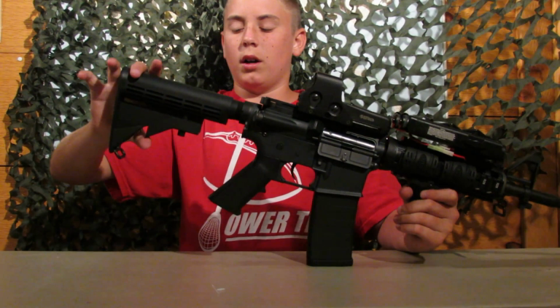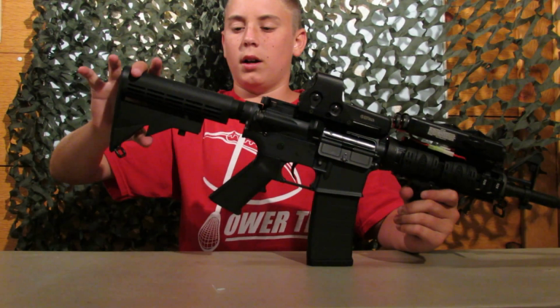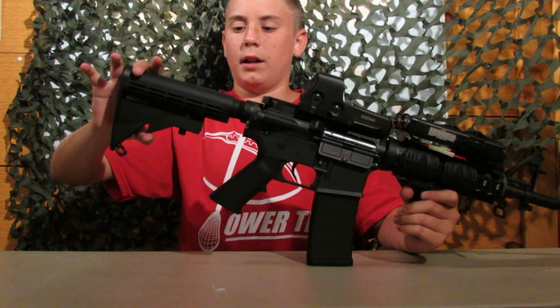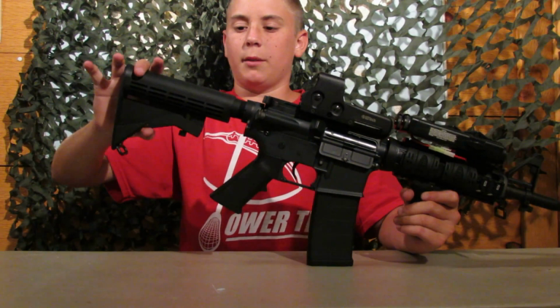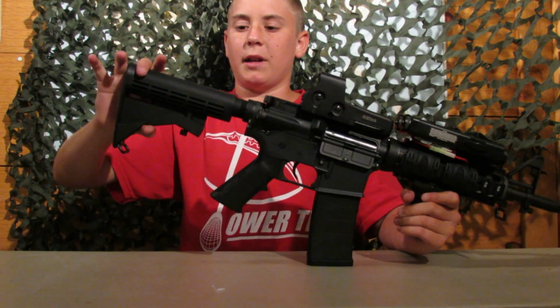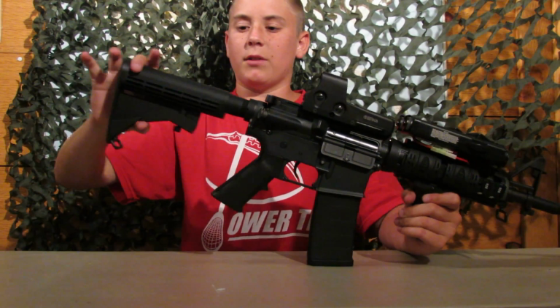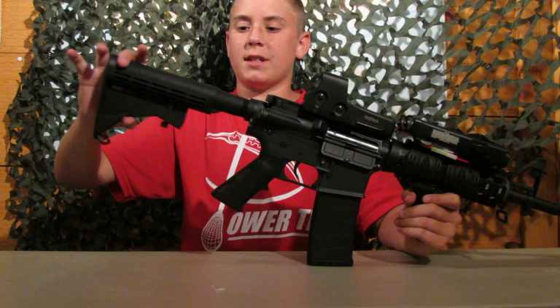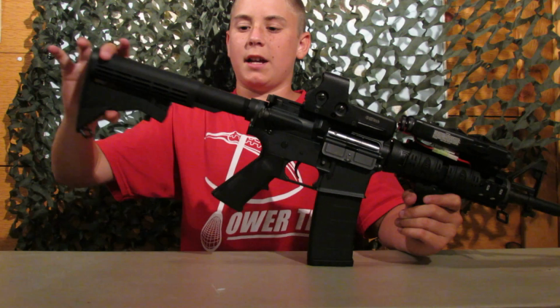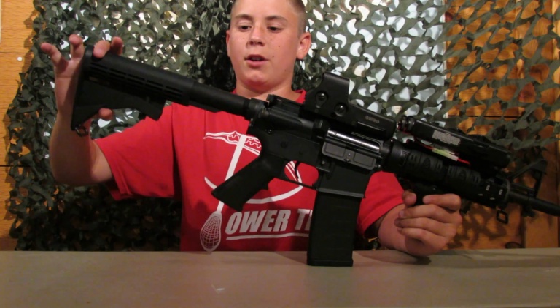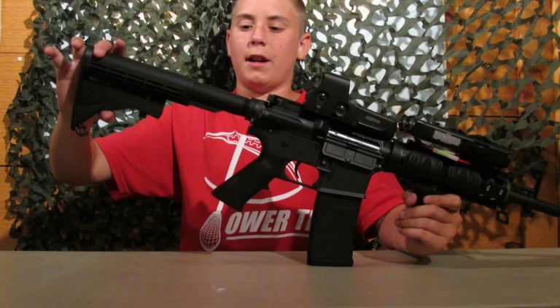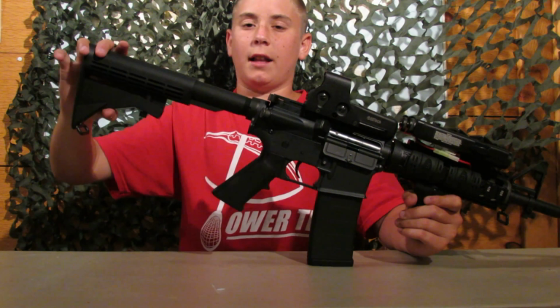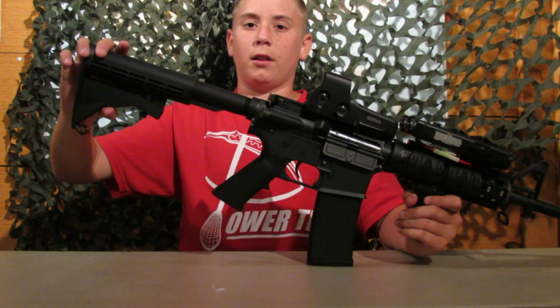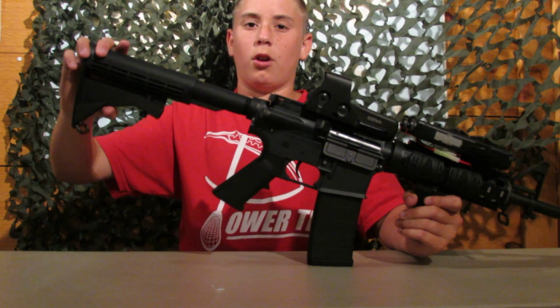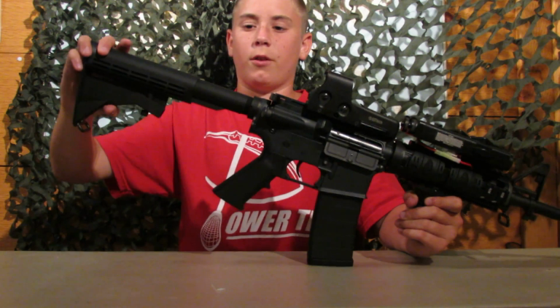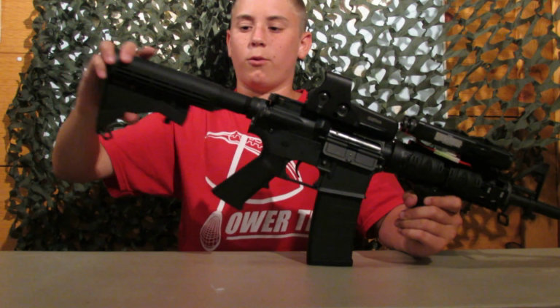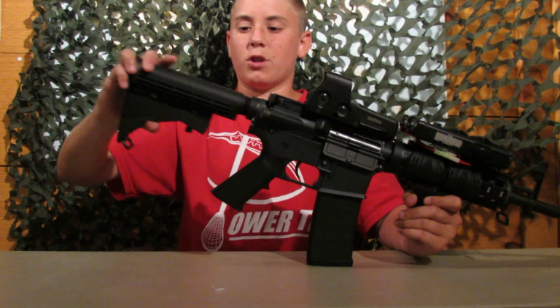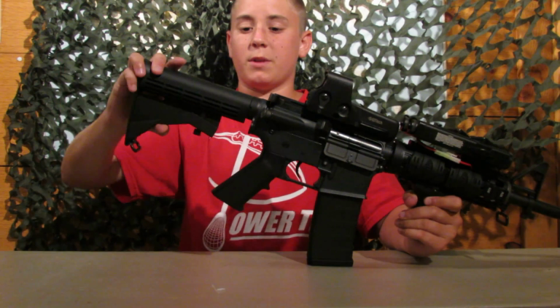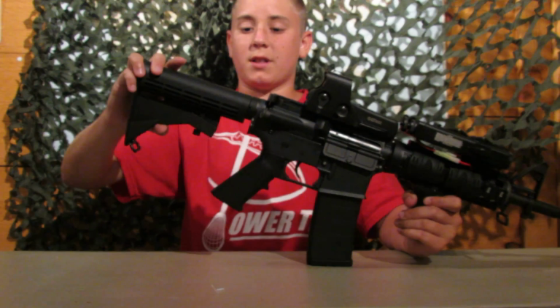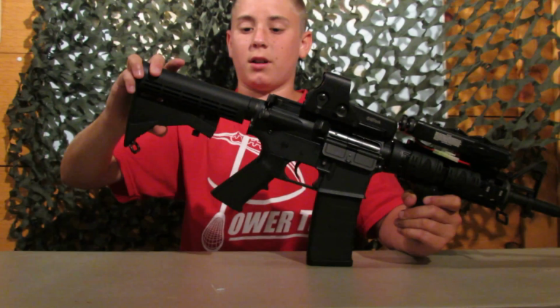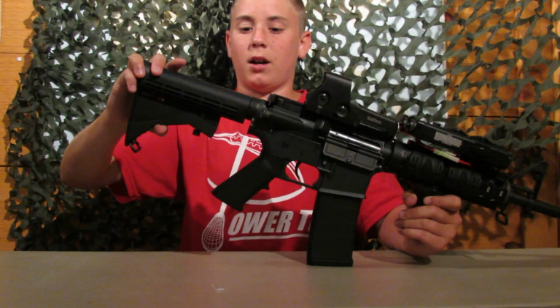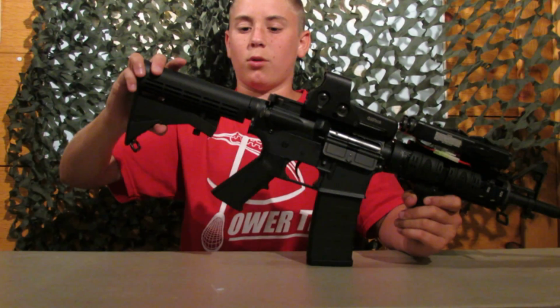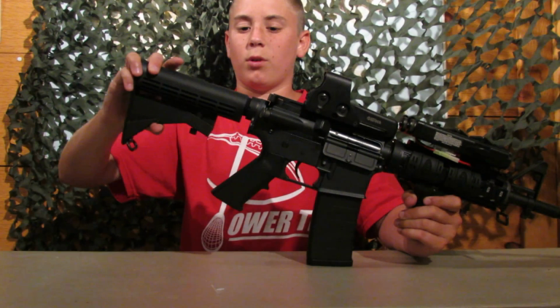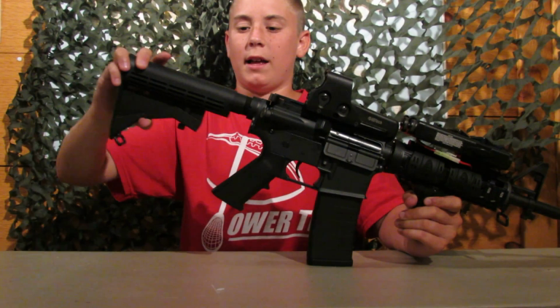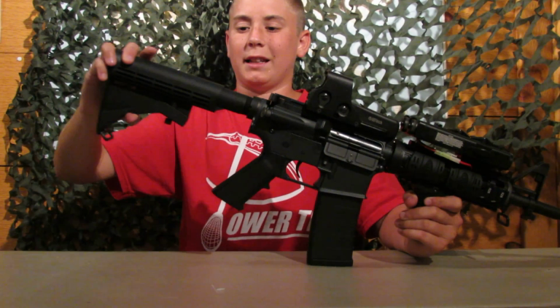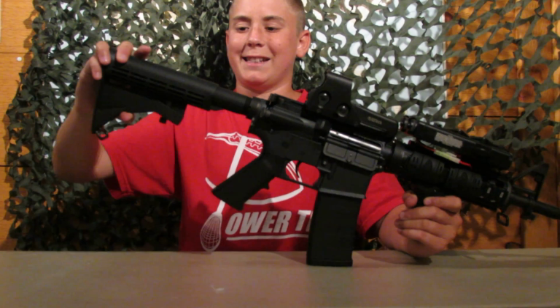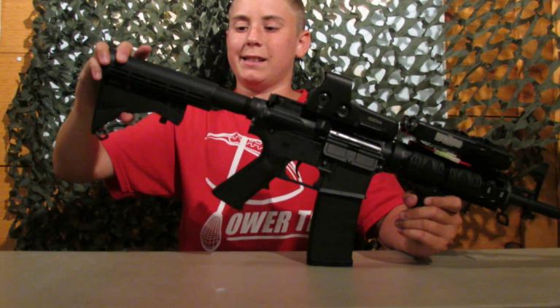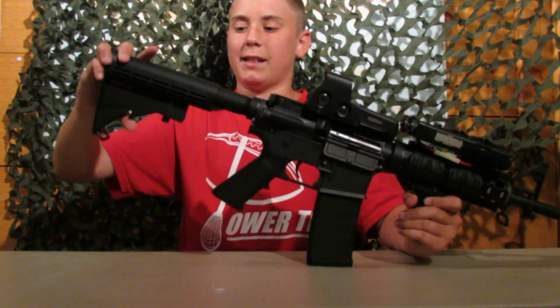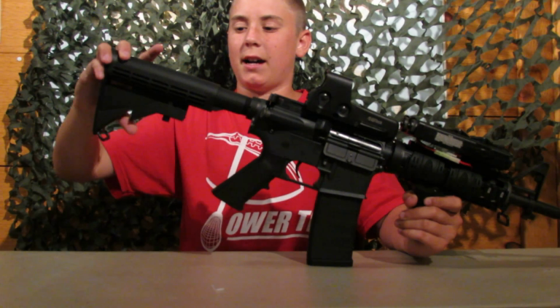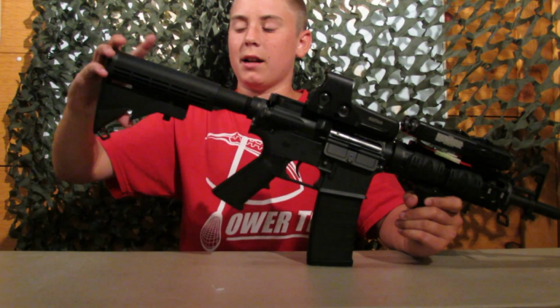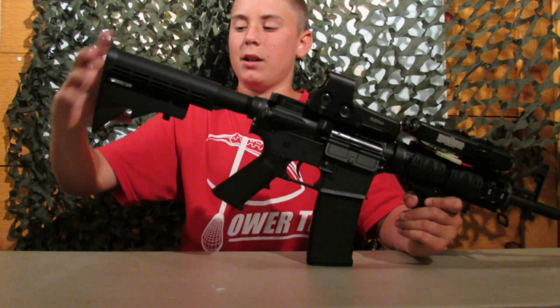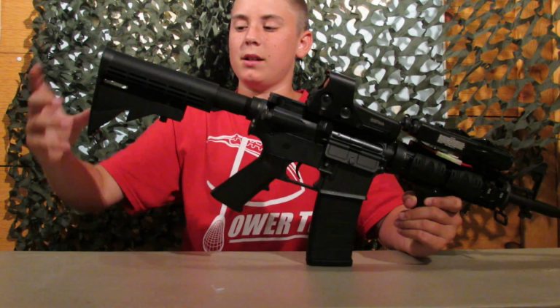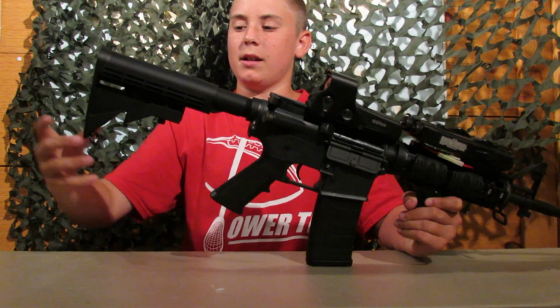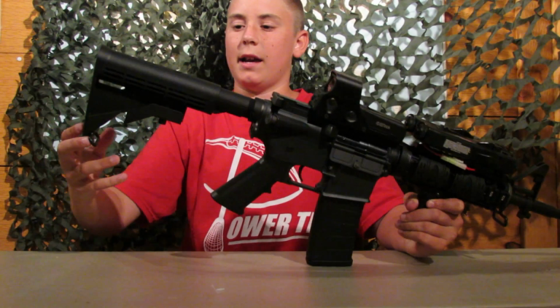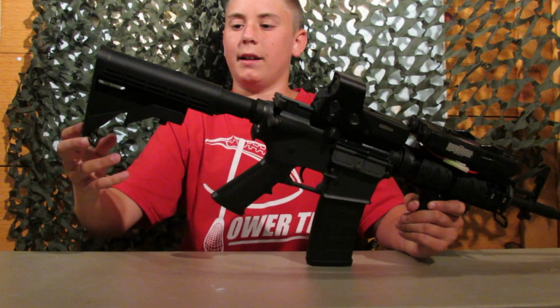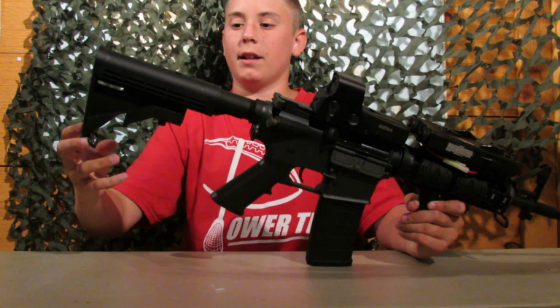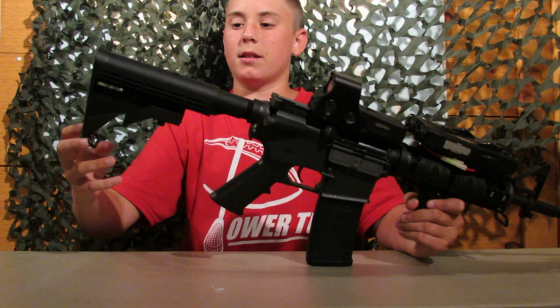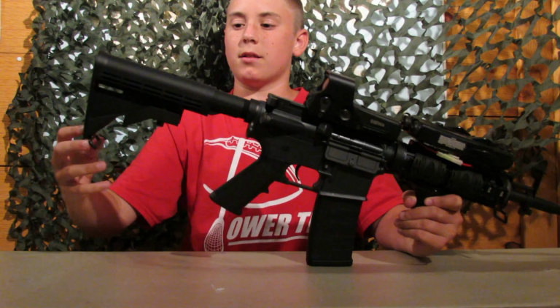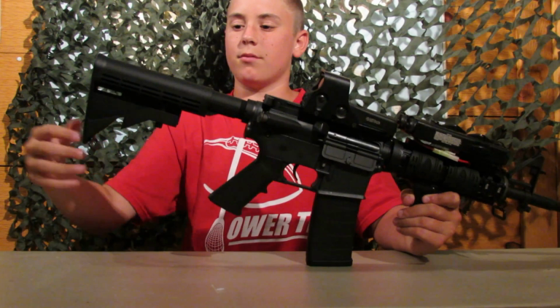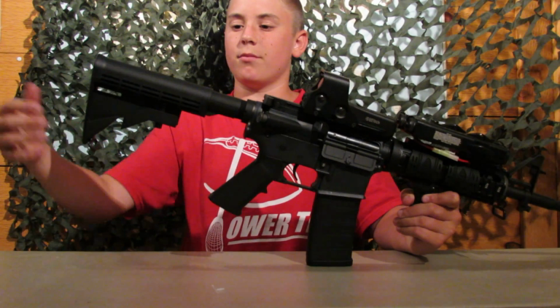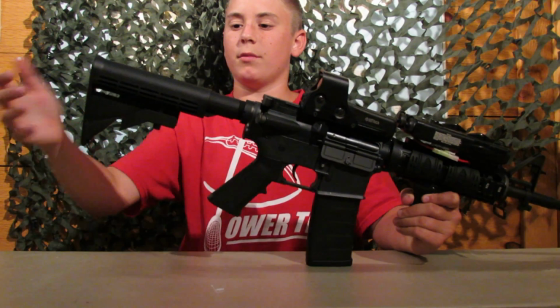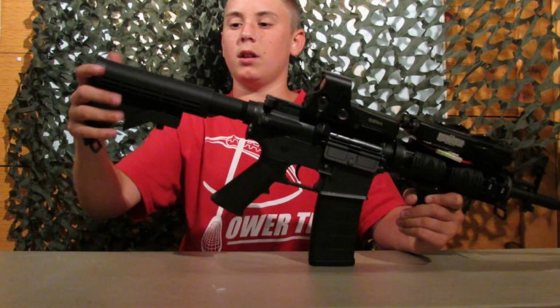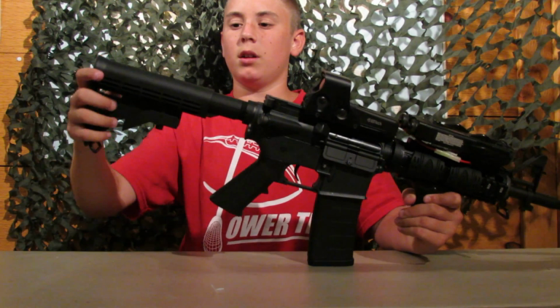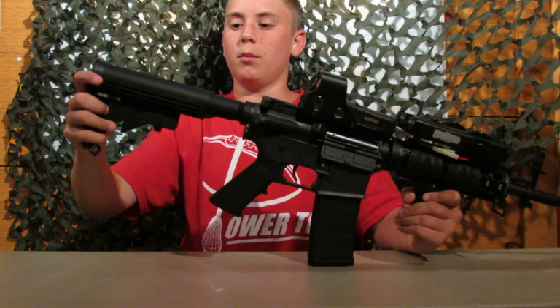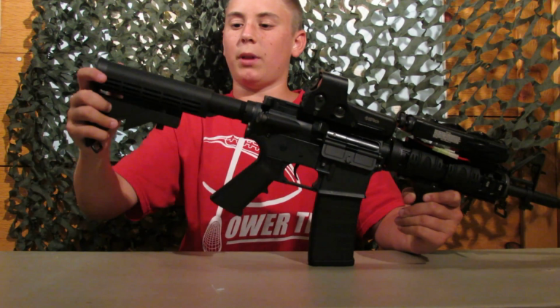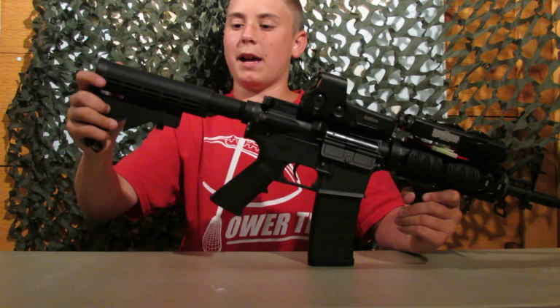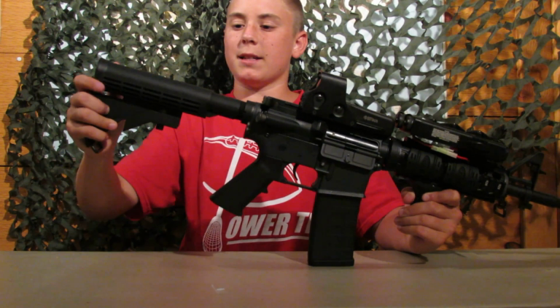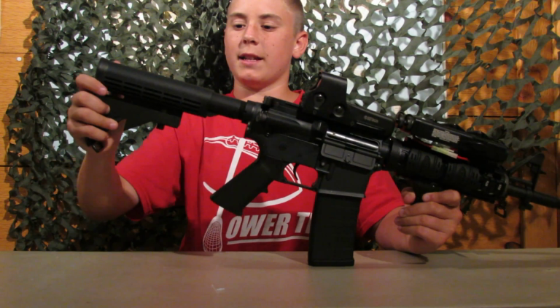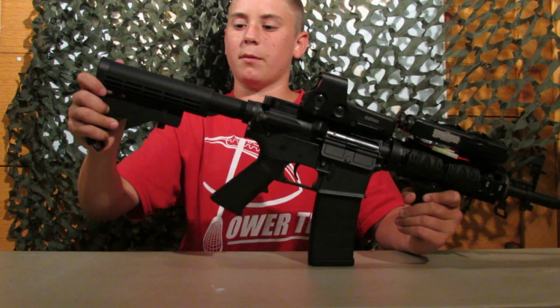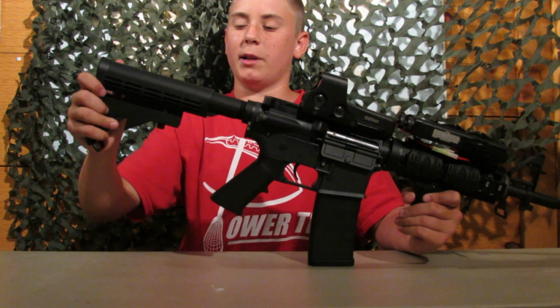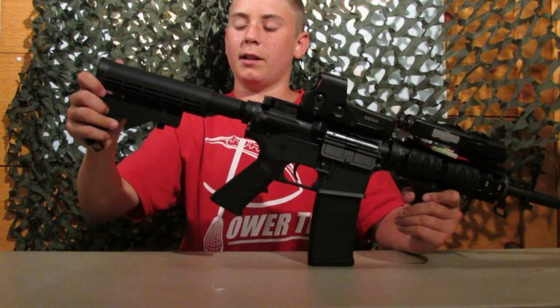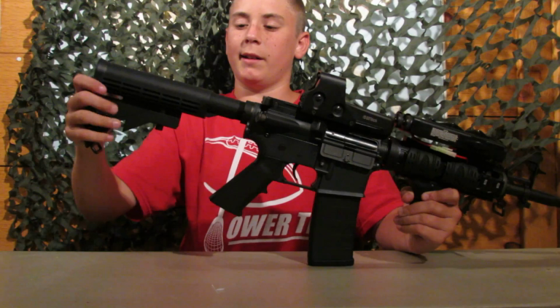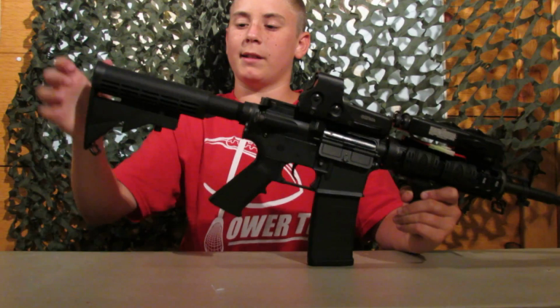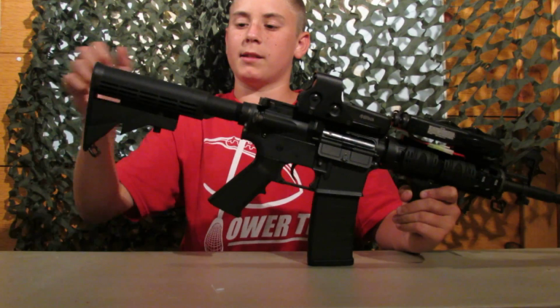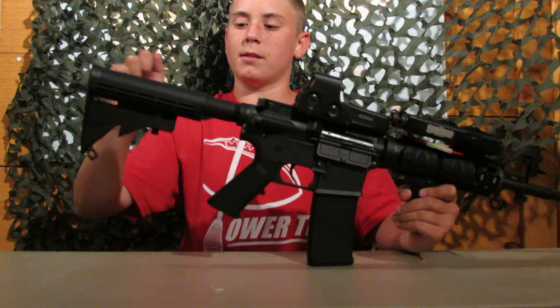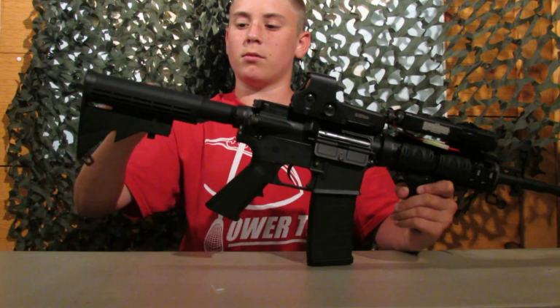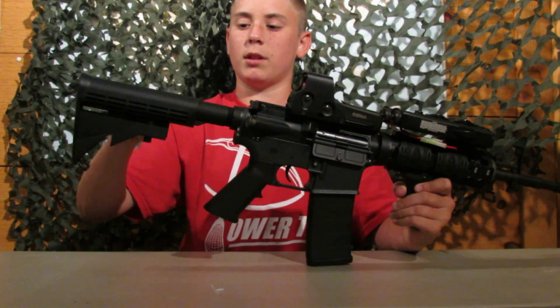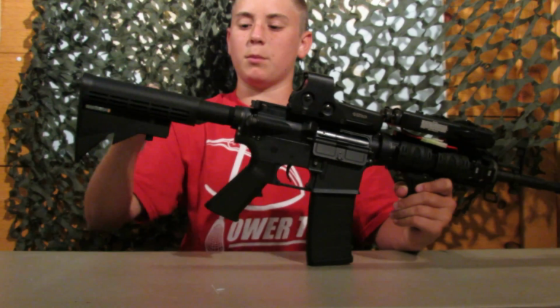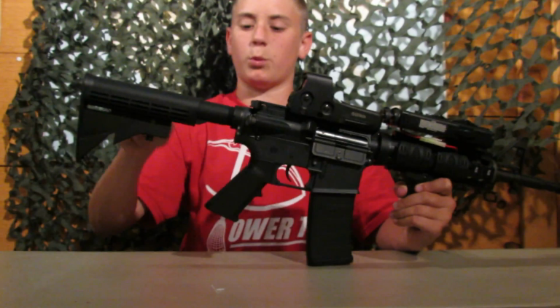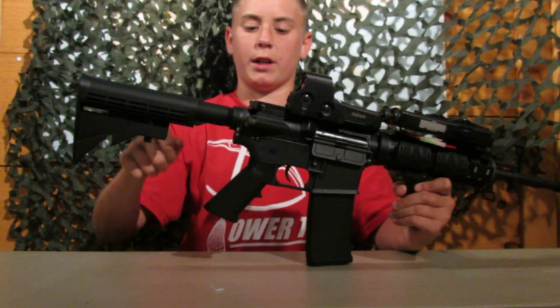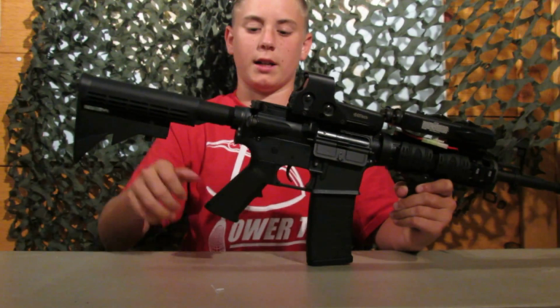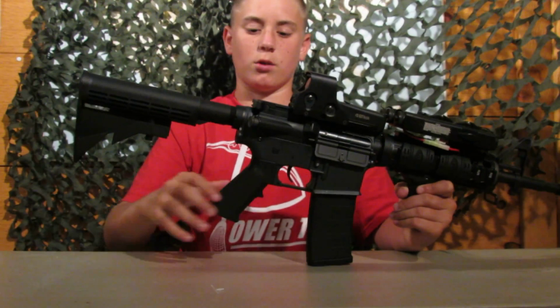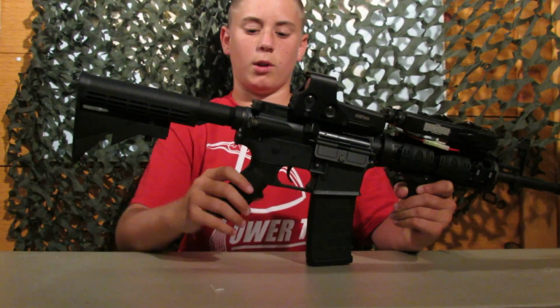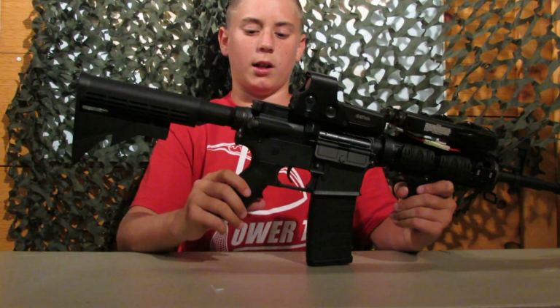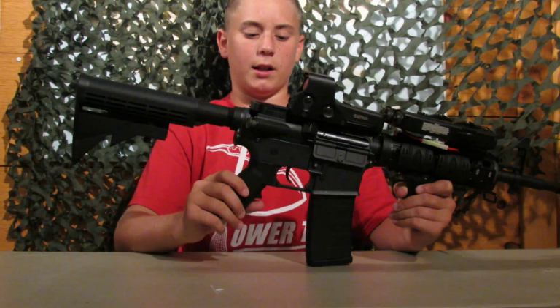We have the standard law enforcement stock, or LE stock. It's plastic, but it seems pretty nice quality.